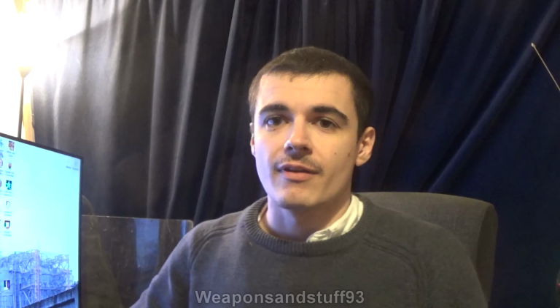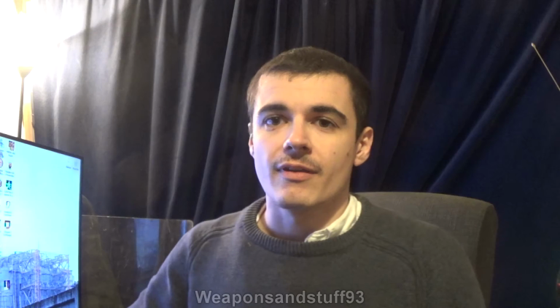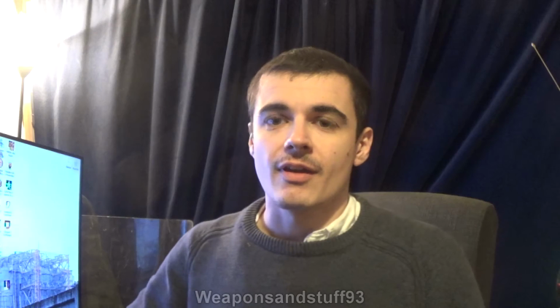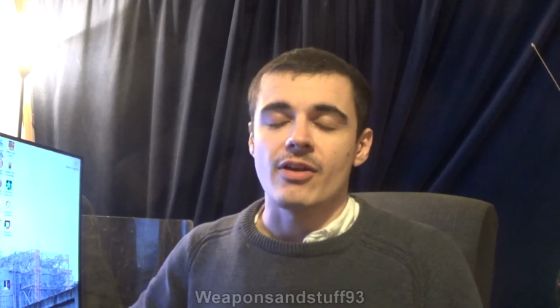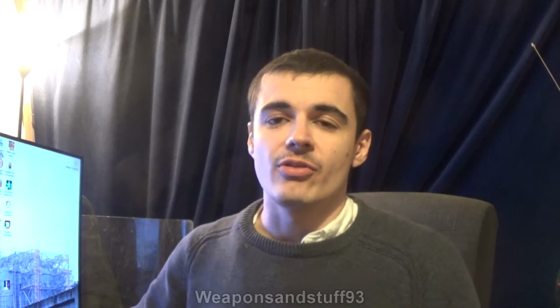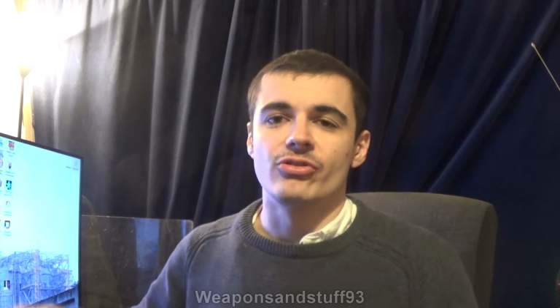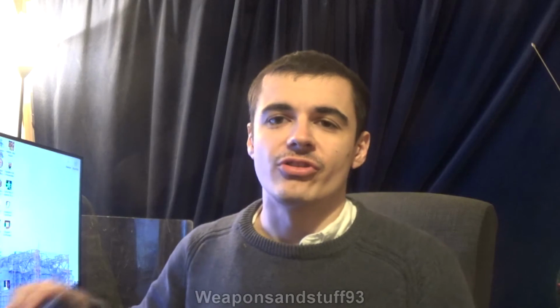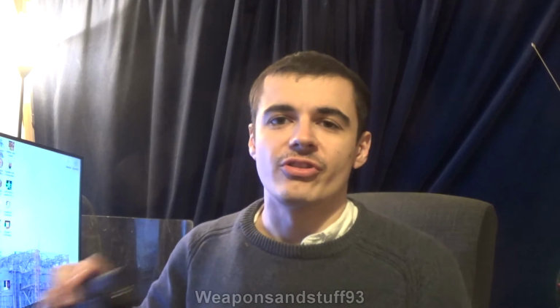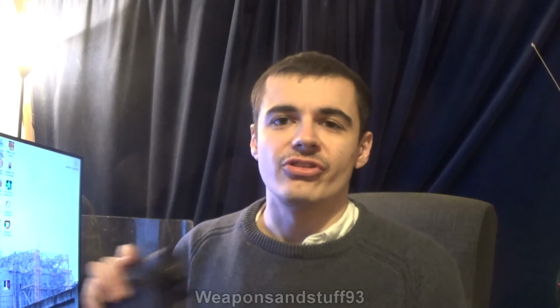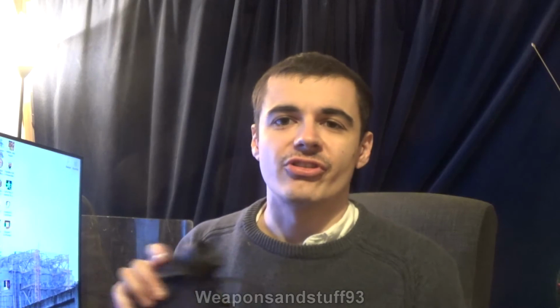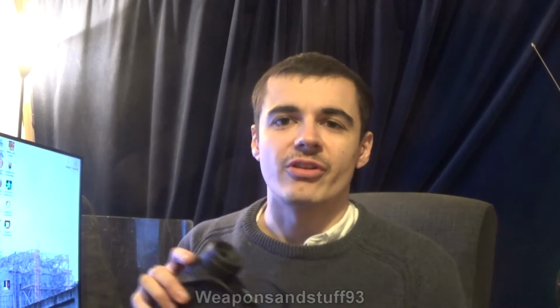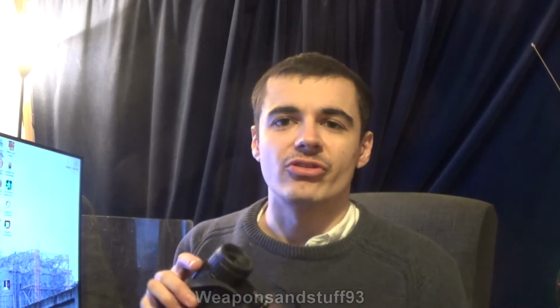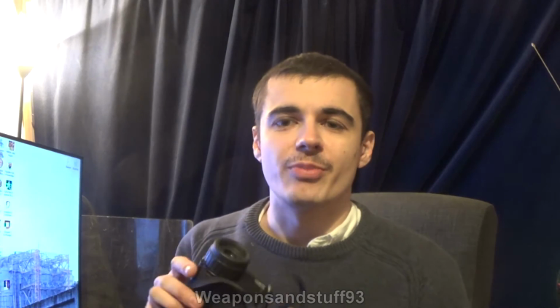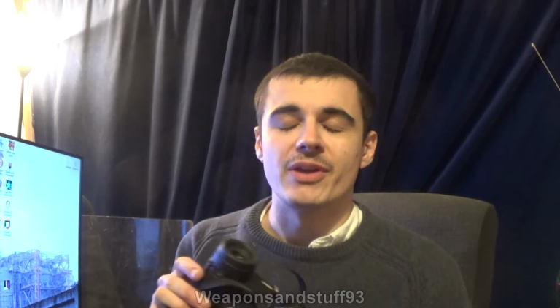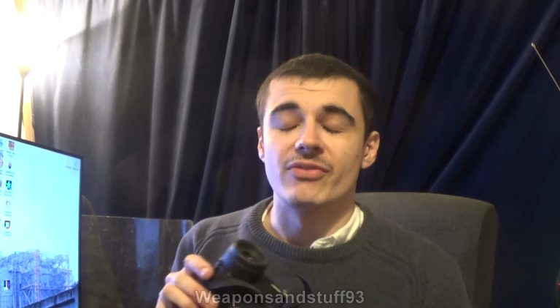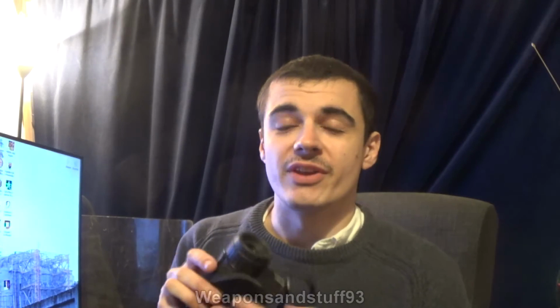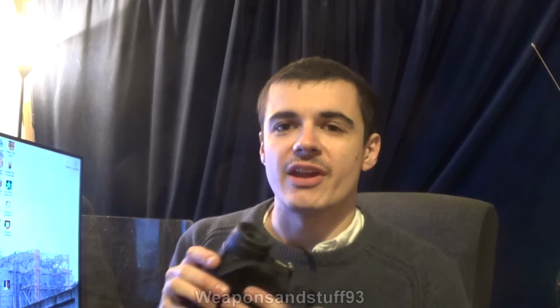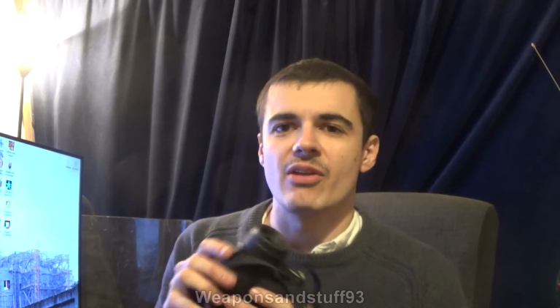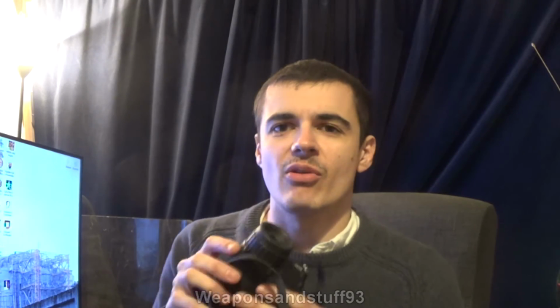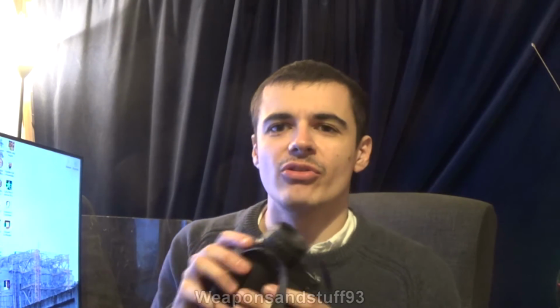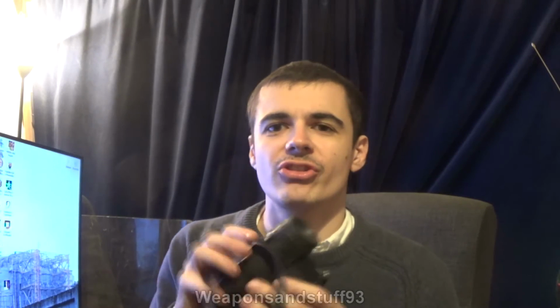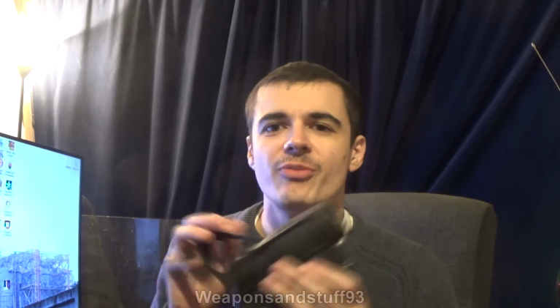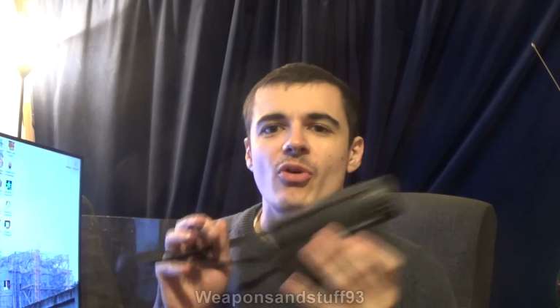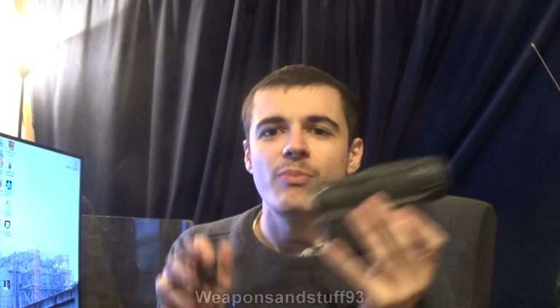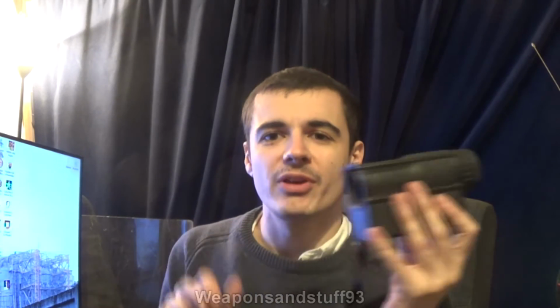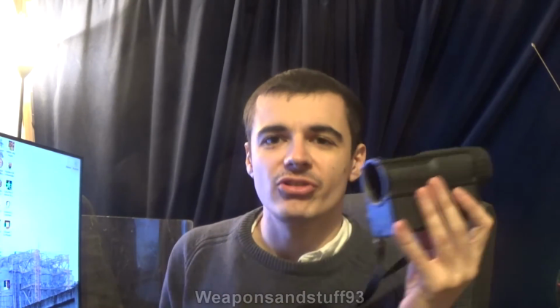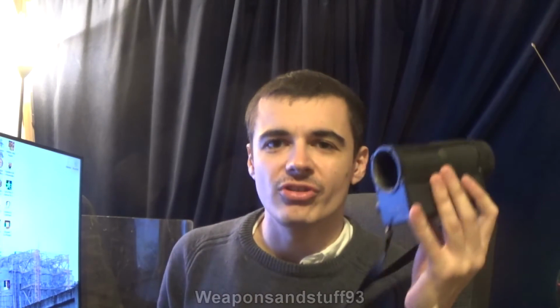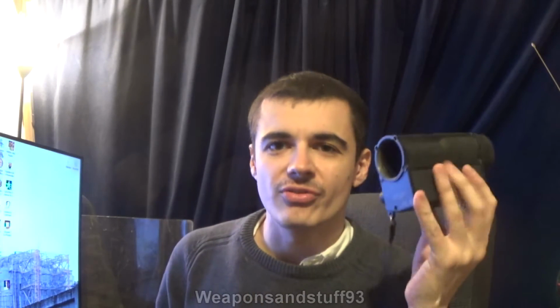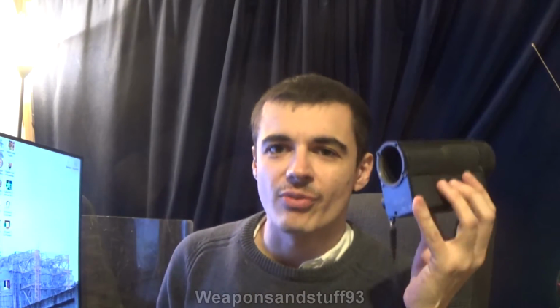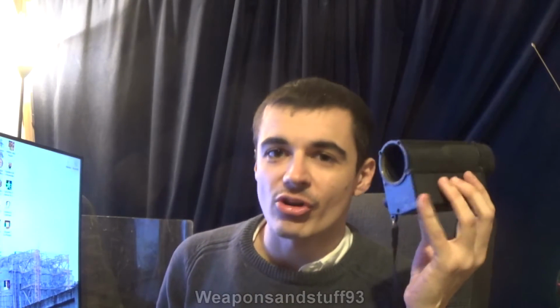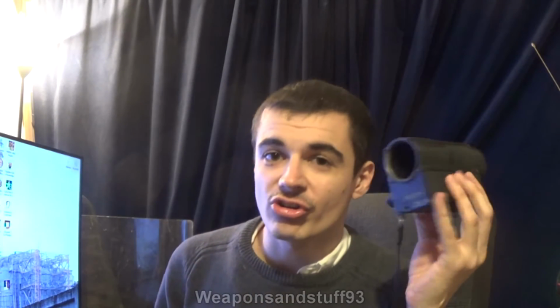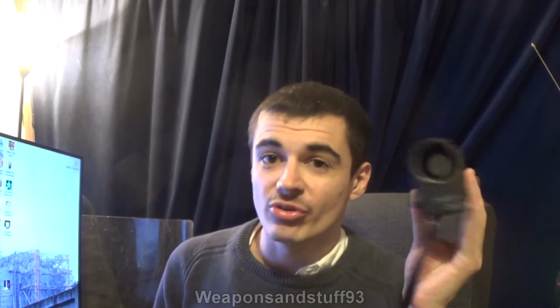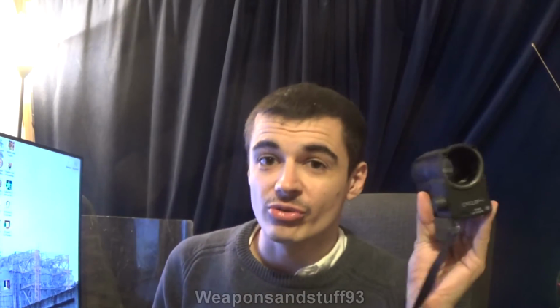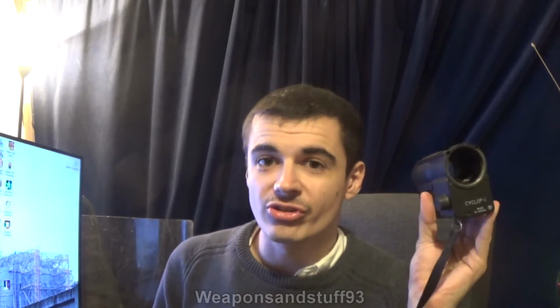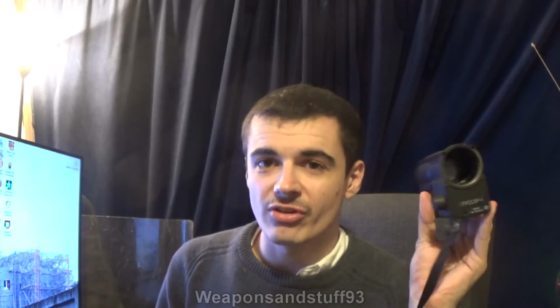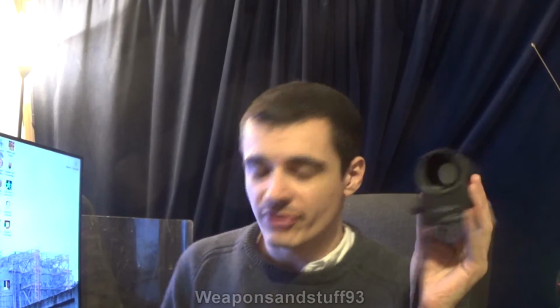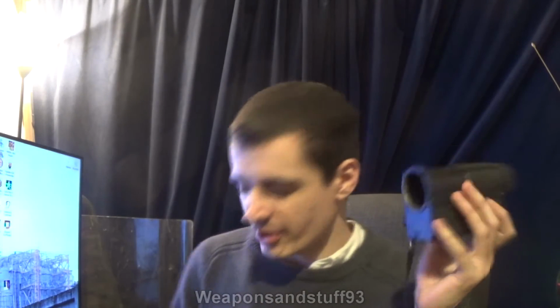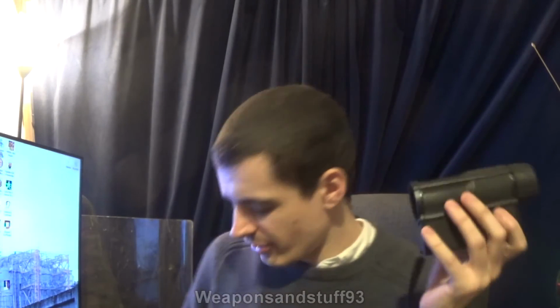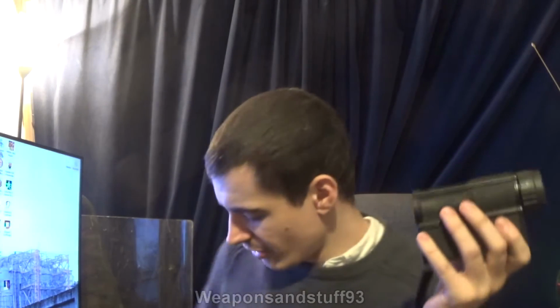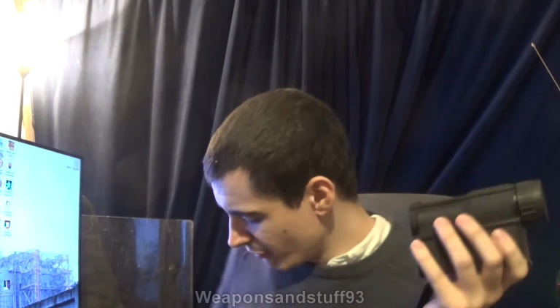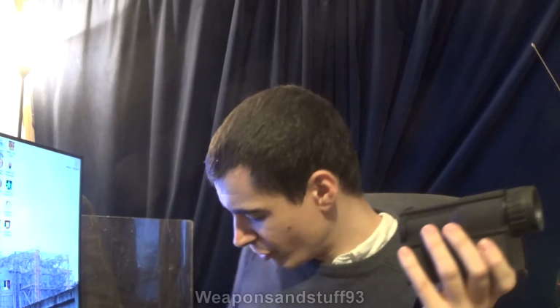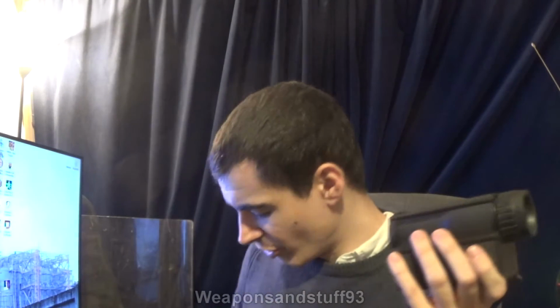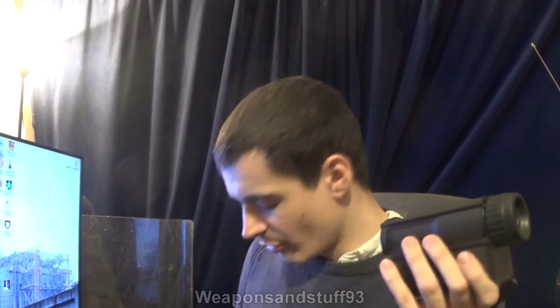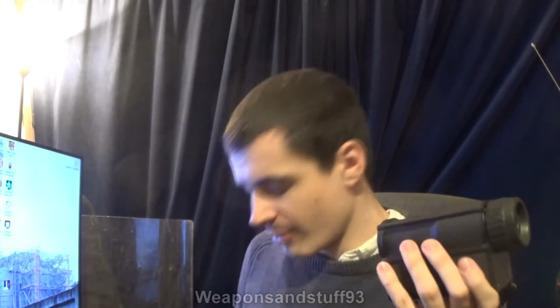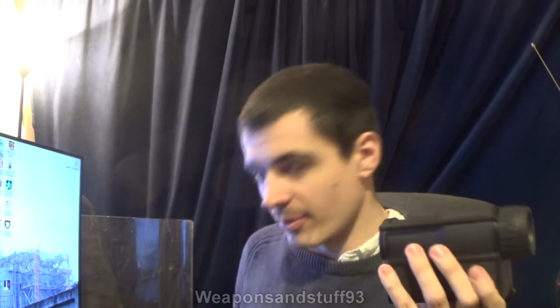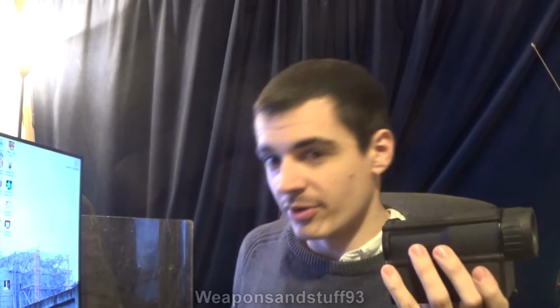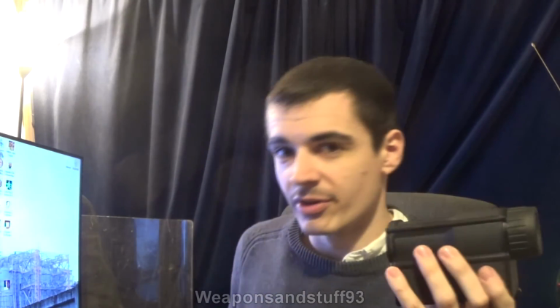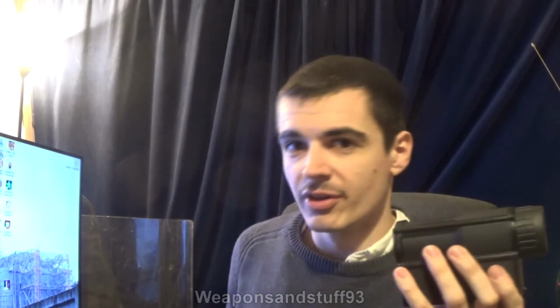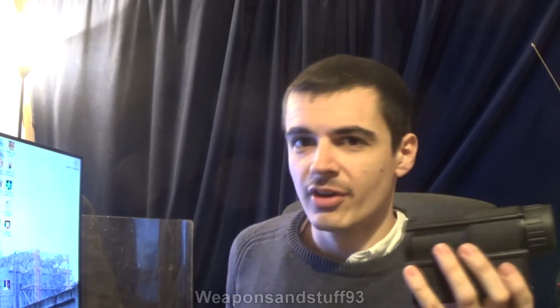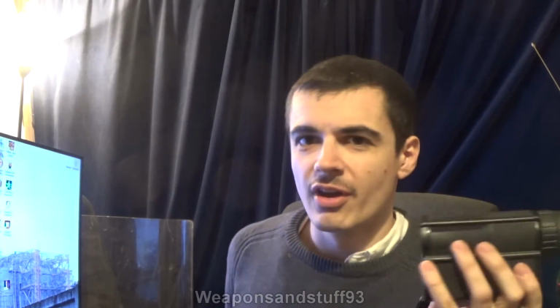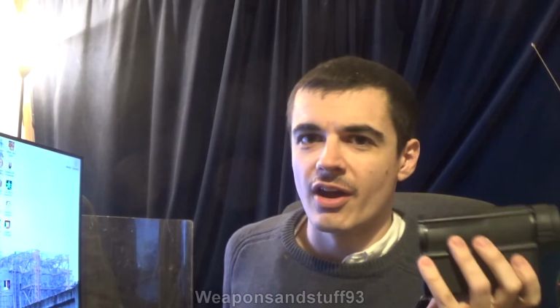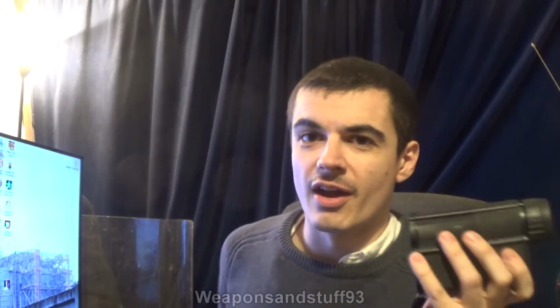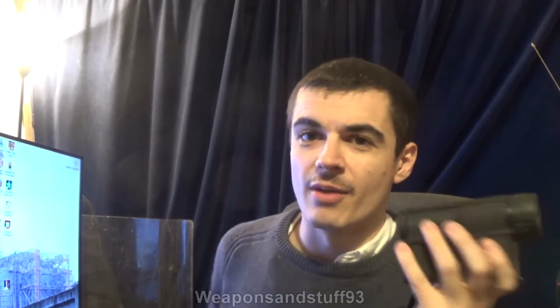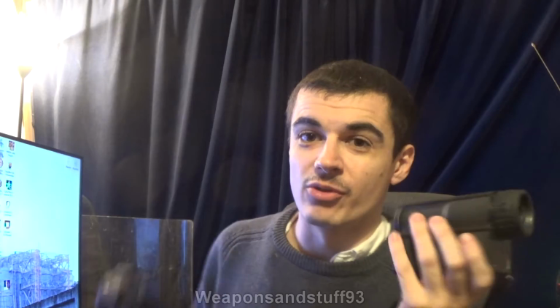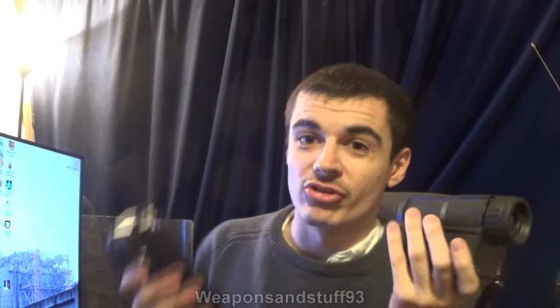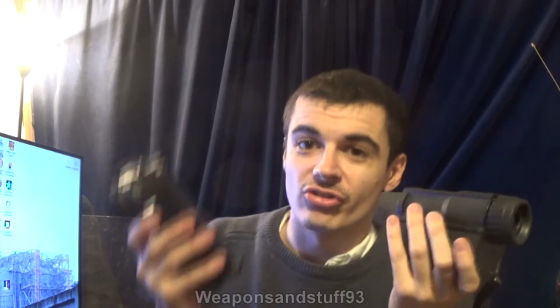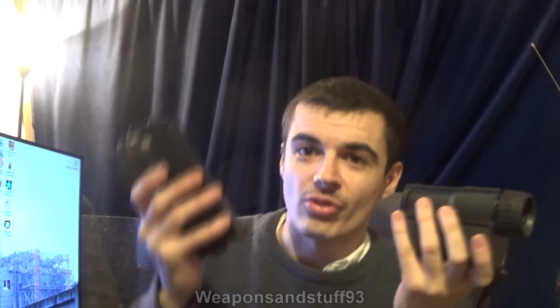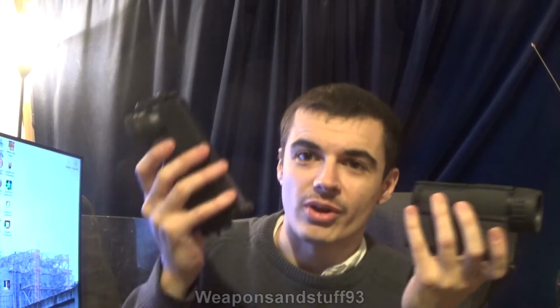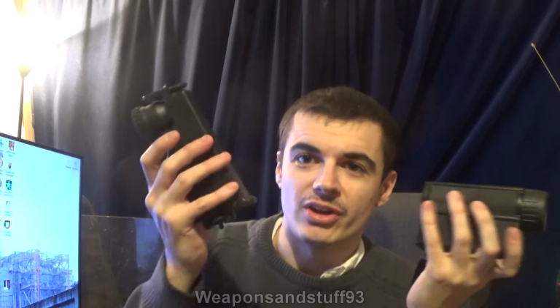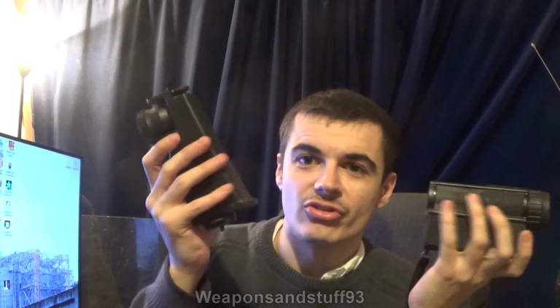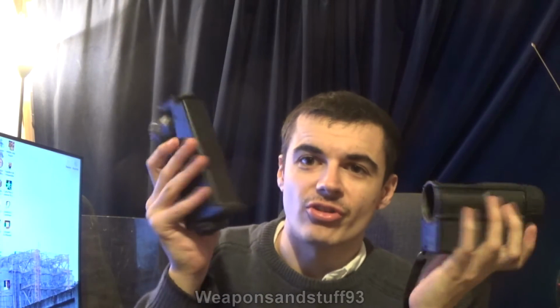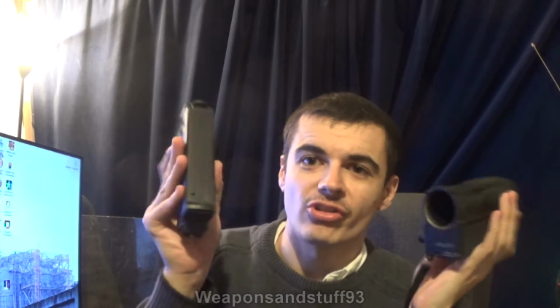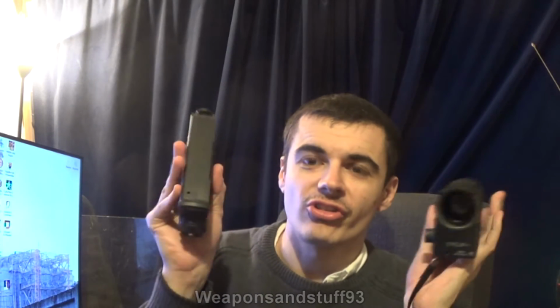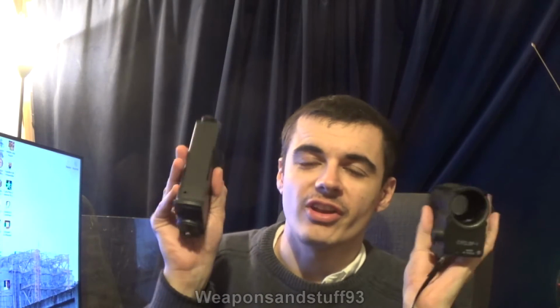Hello, so this is going to be a video on some old bits of Russian or Soviet night vision equipment, which is quite interesting.